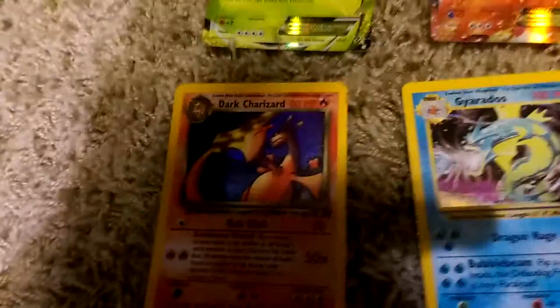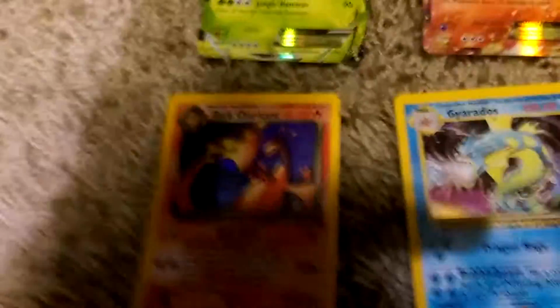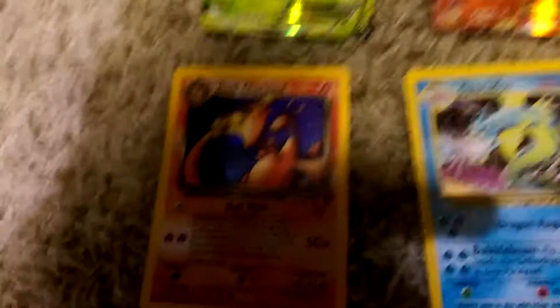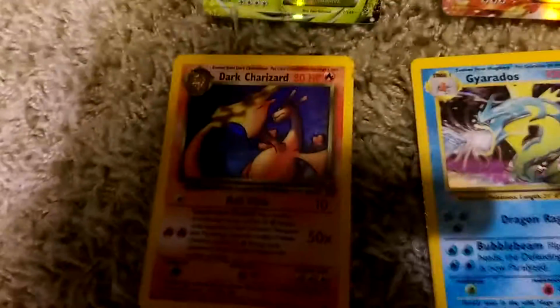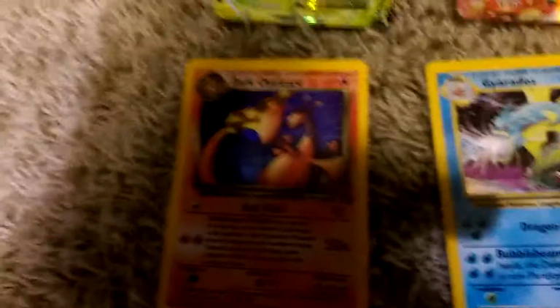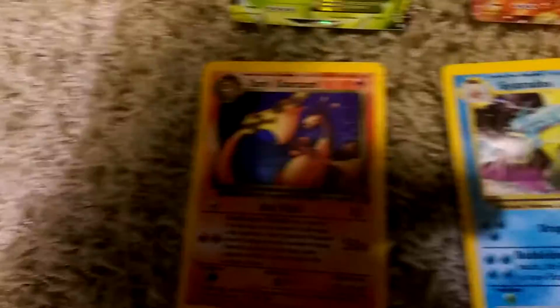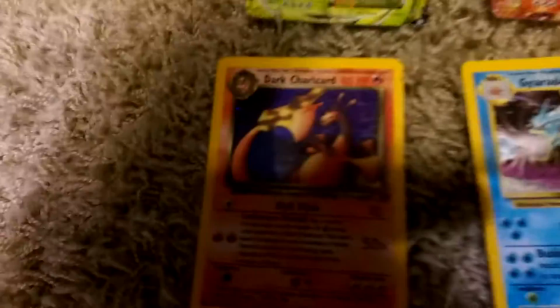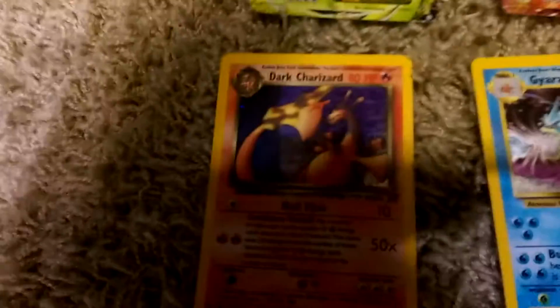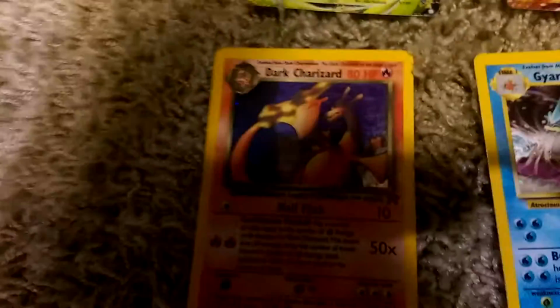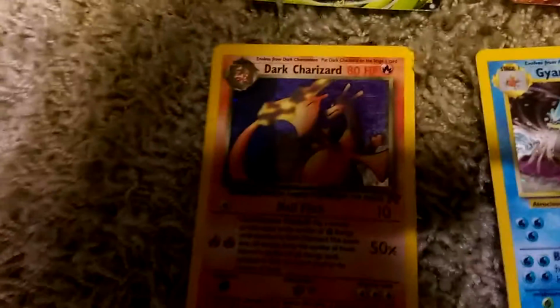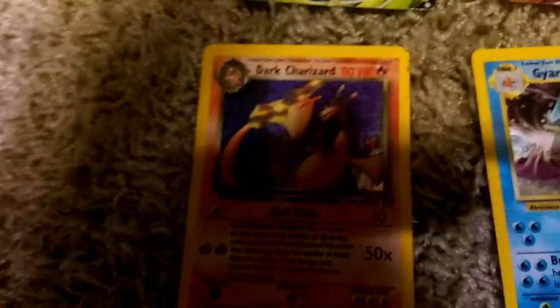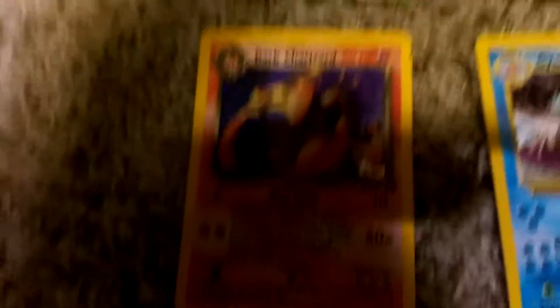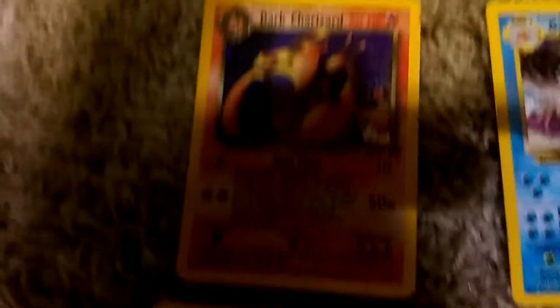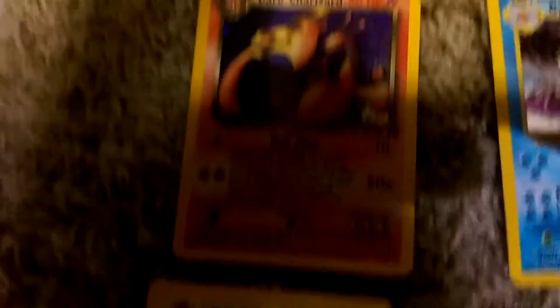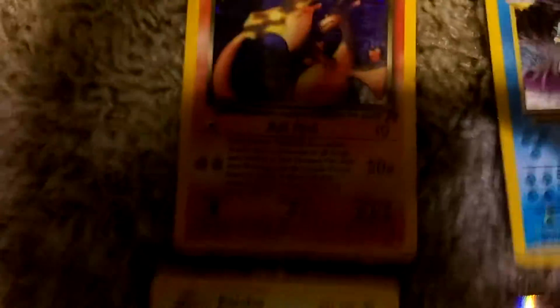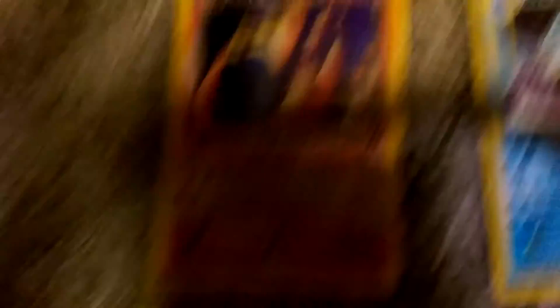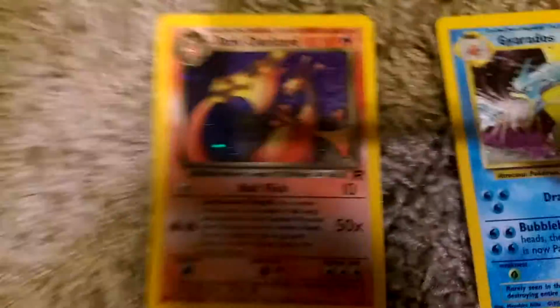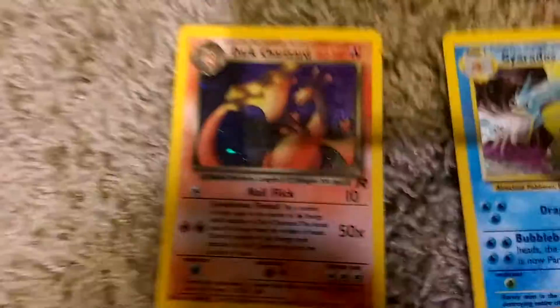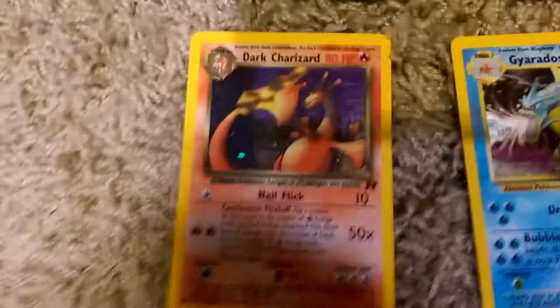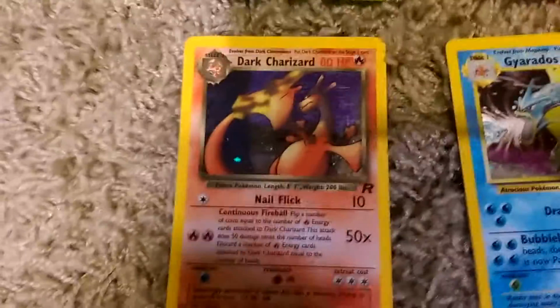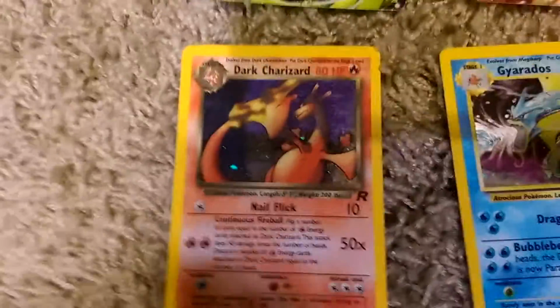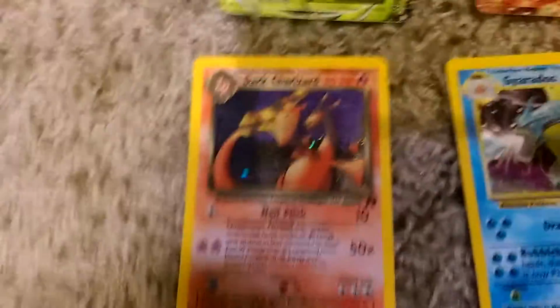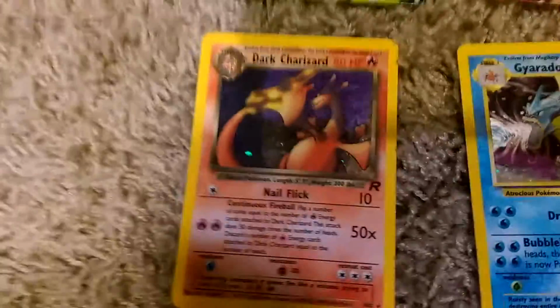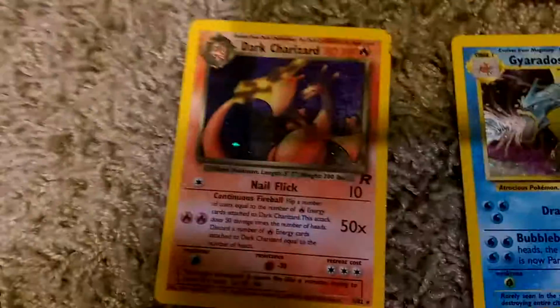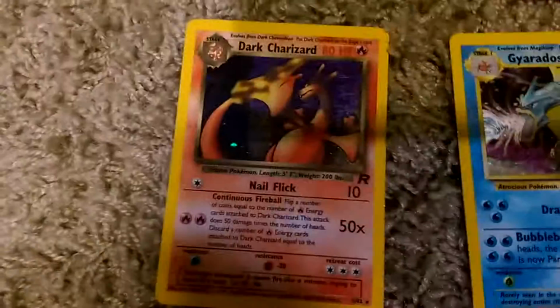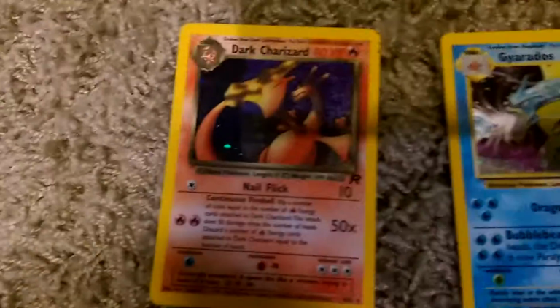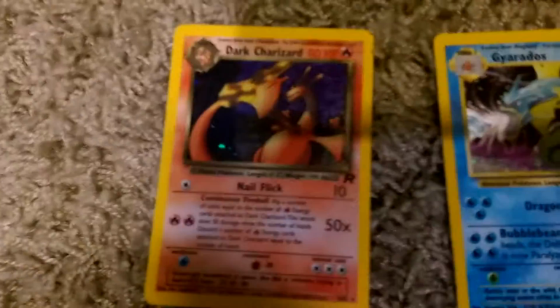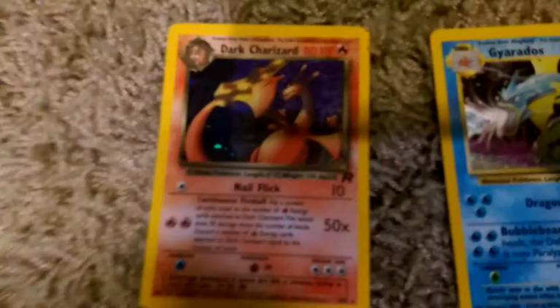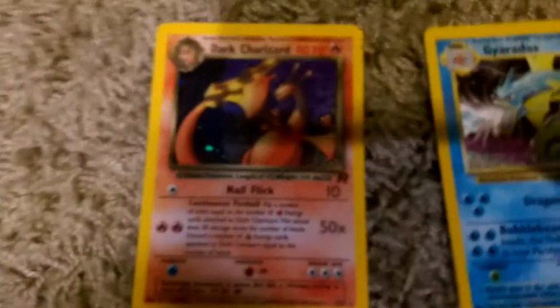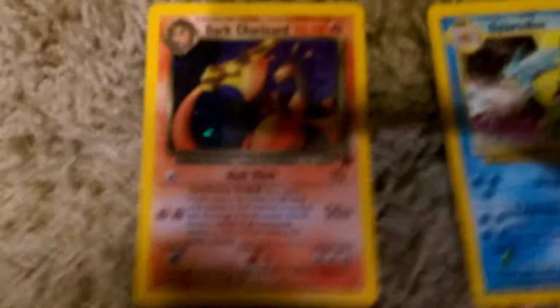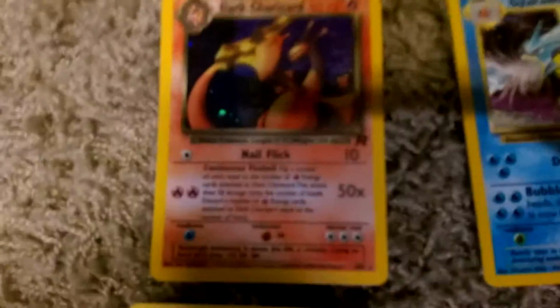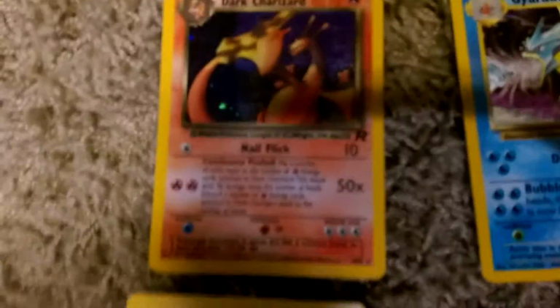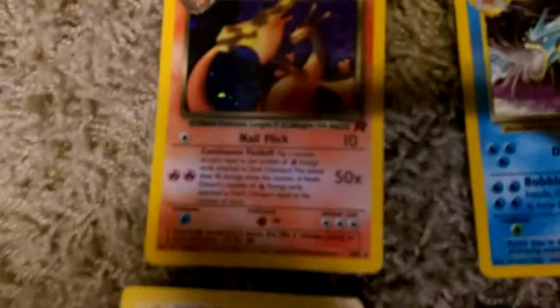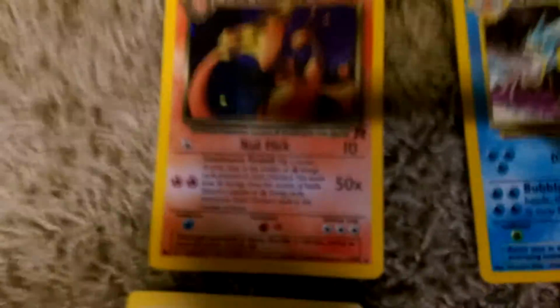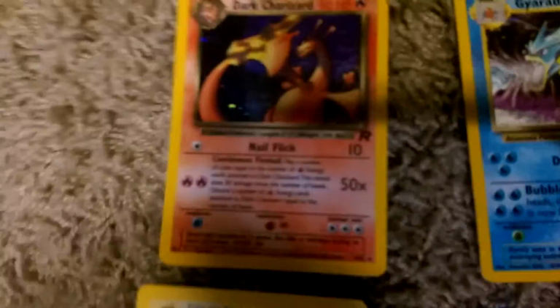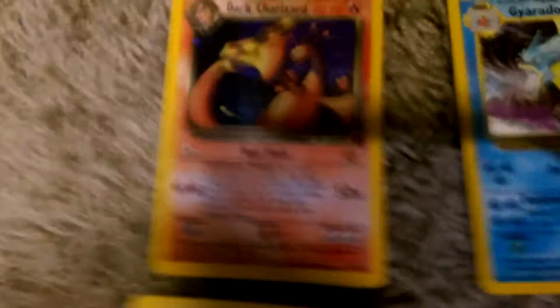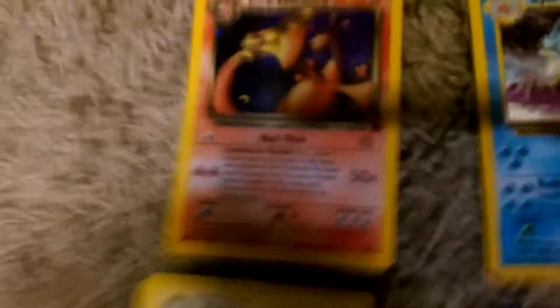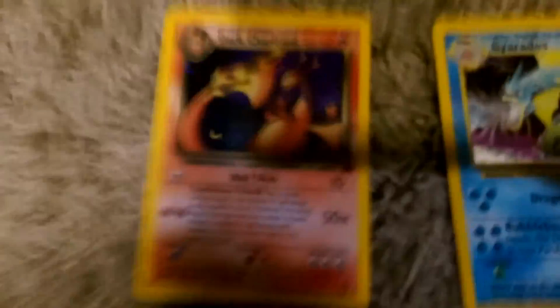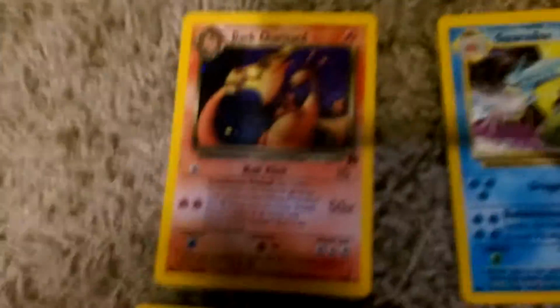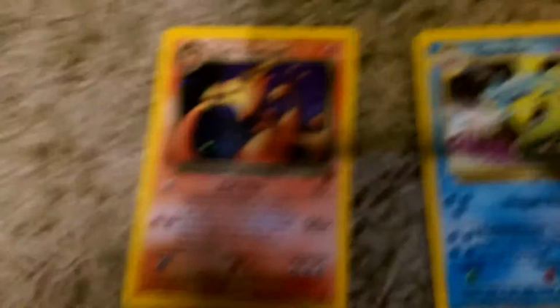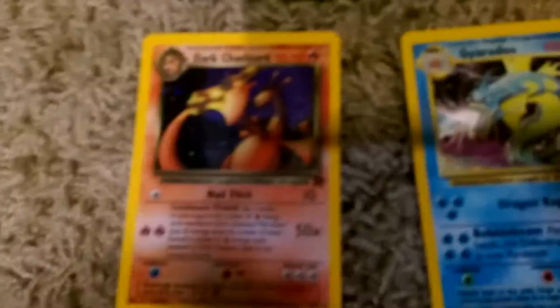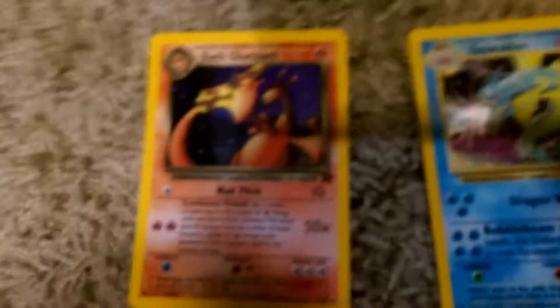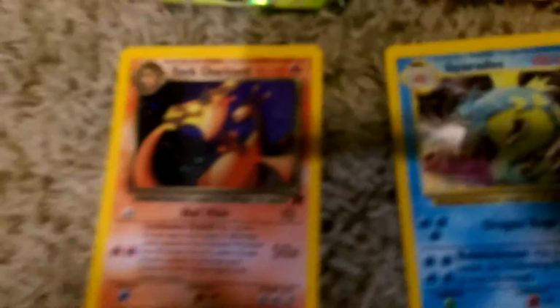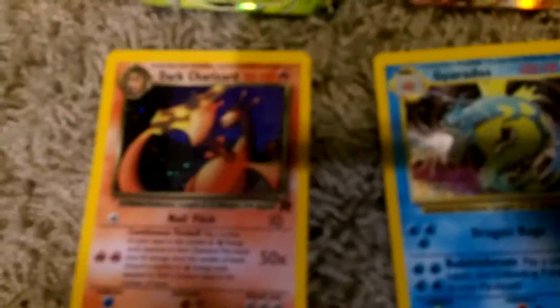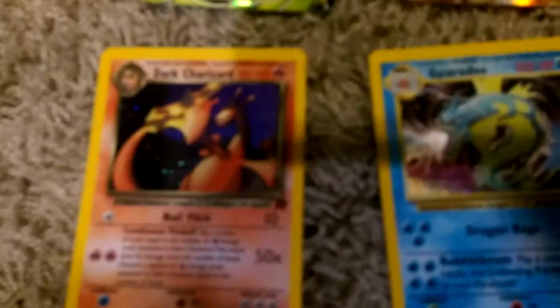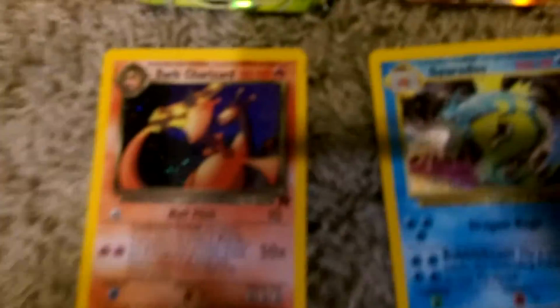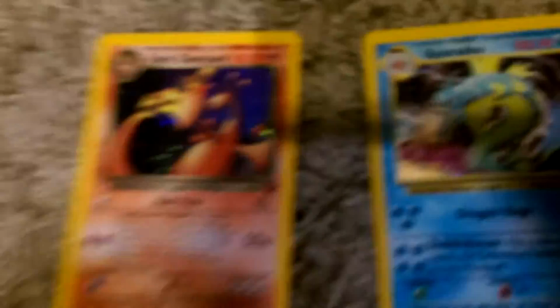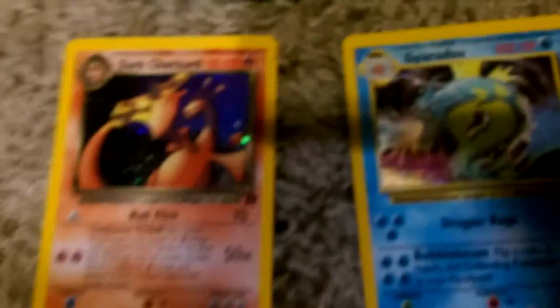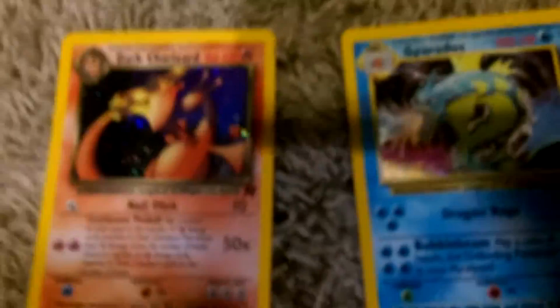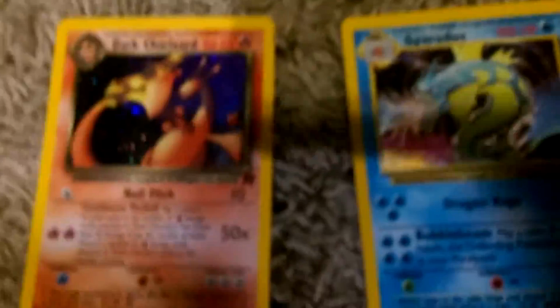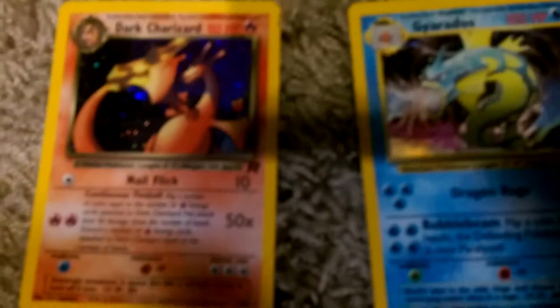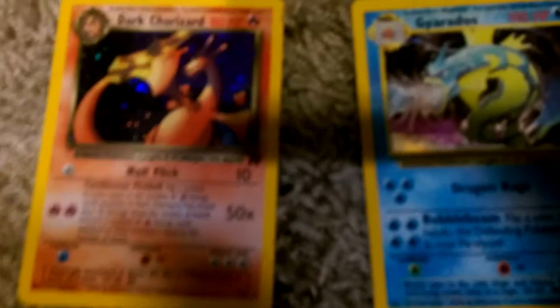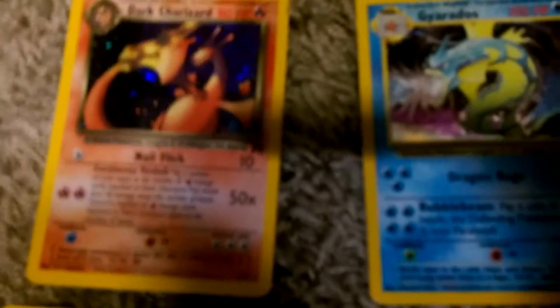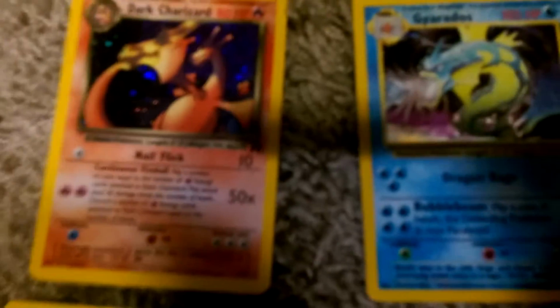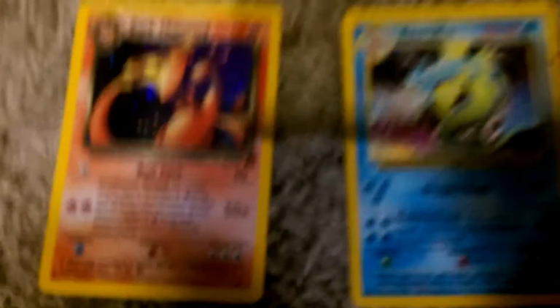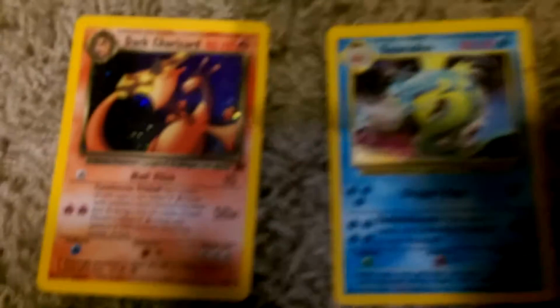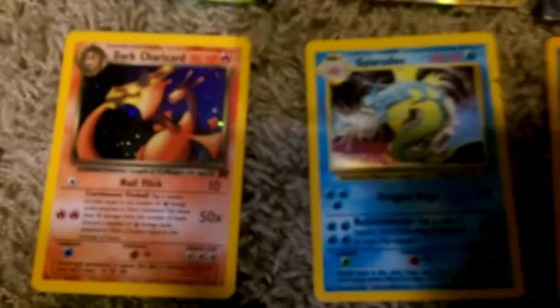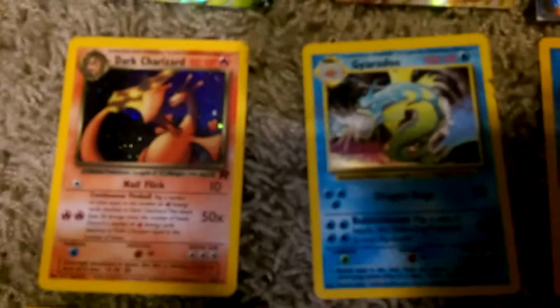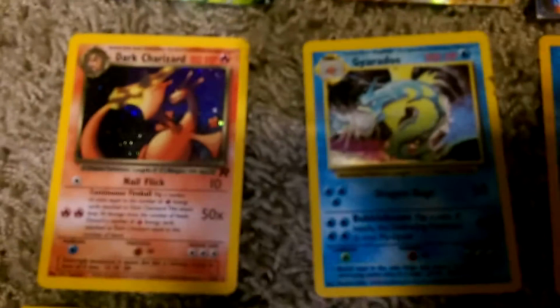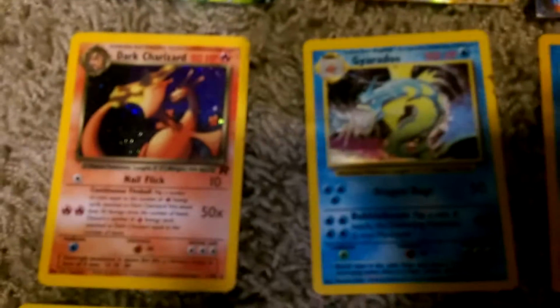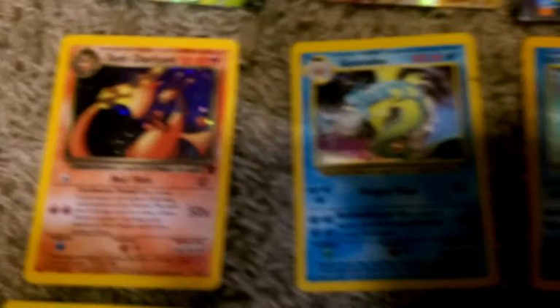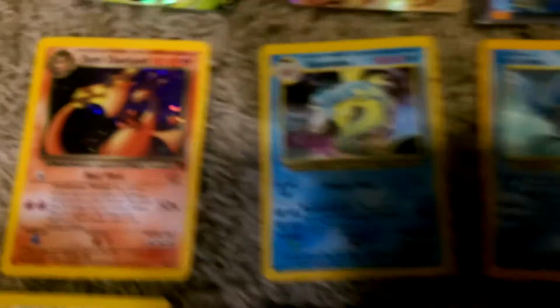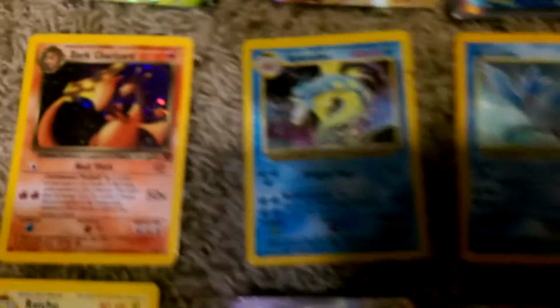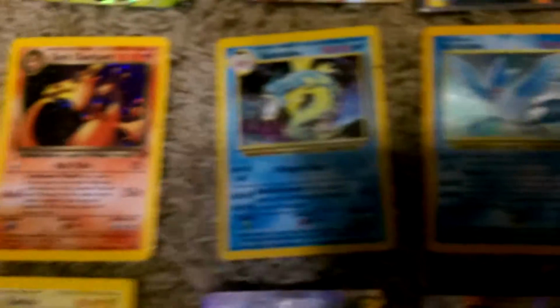I also found a Dark Charizard — I didn't even know it was supposed to be in there from the Team Rocket set, so that was cool.